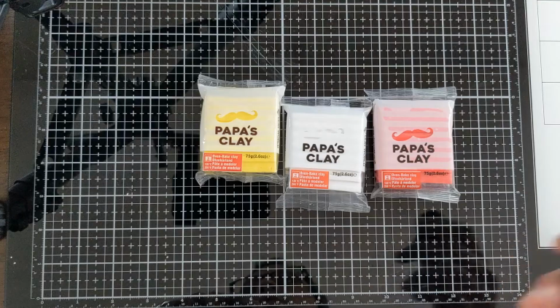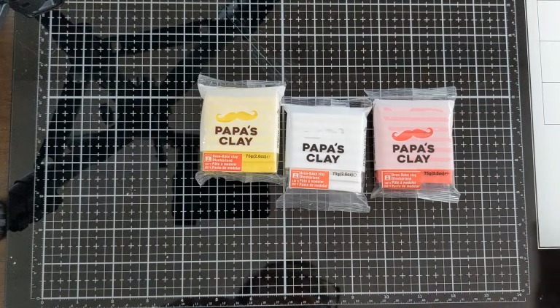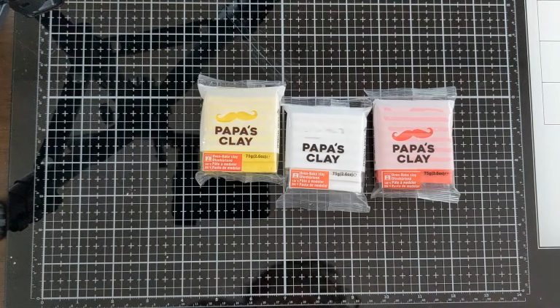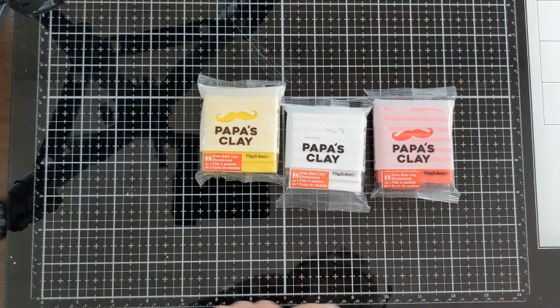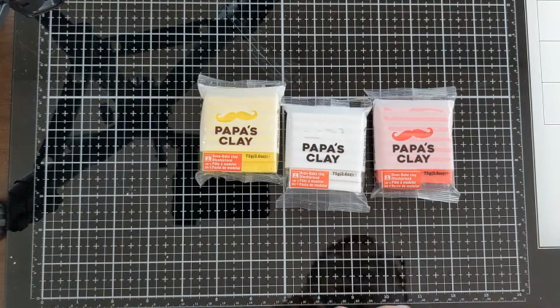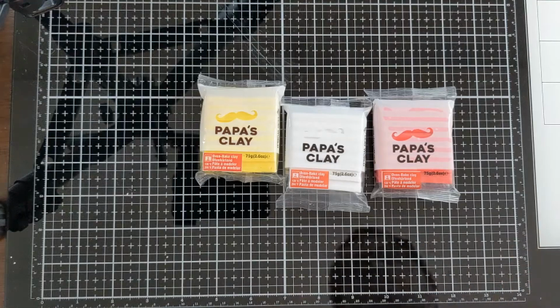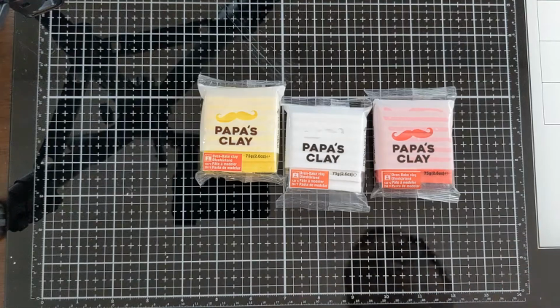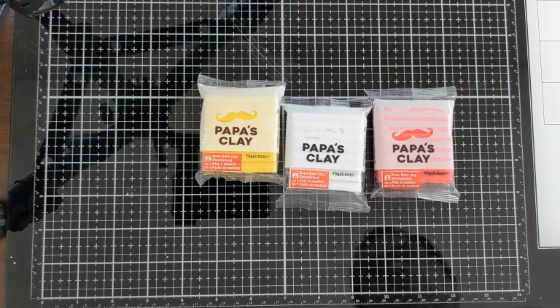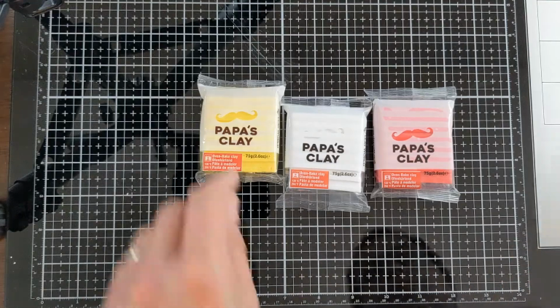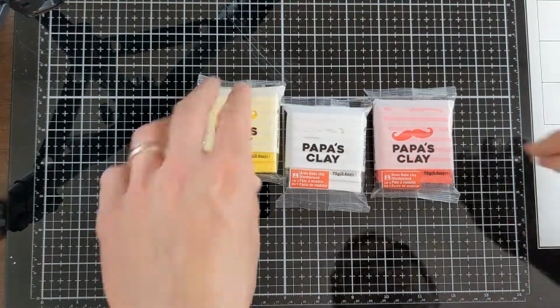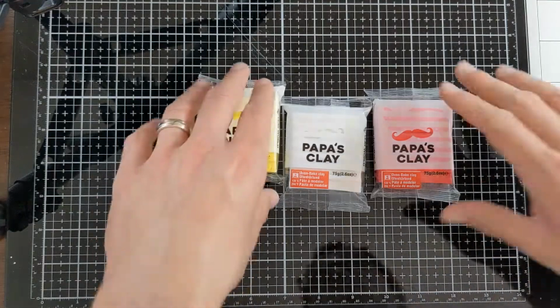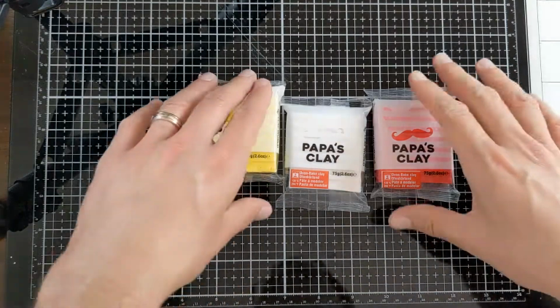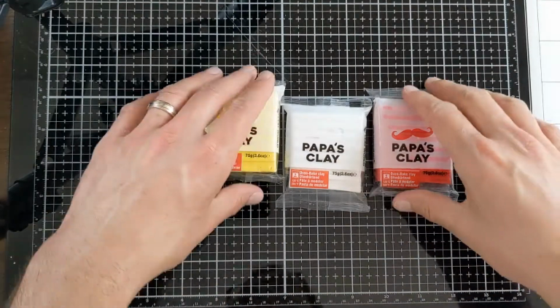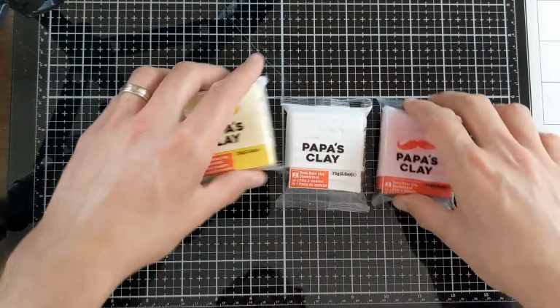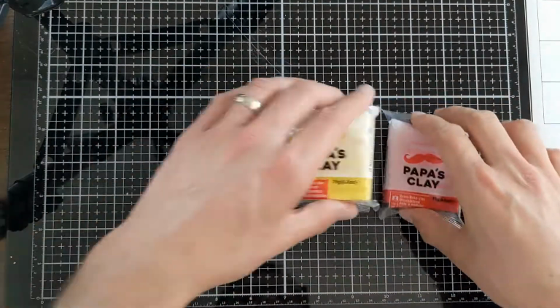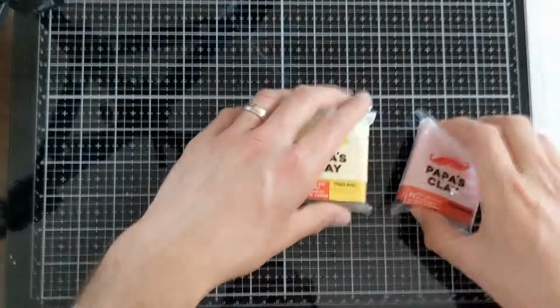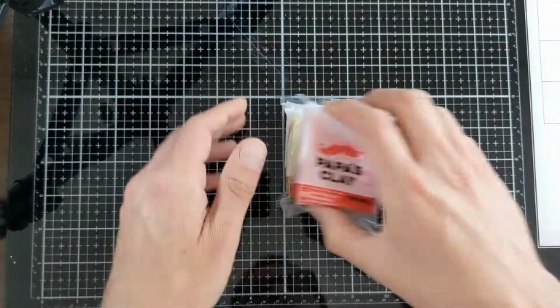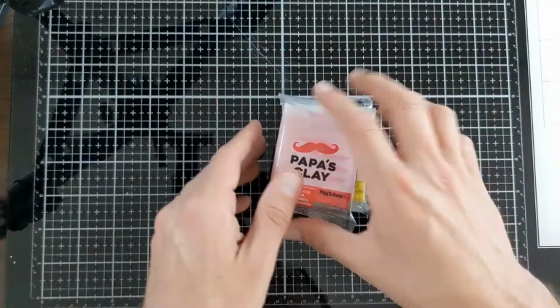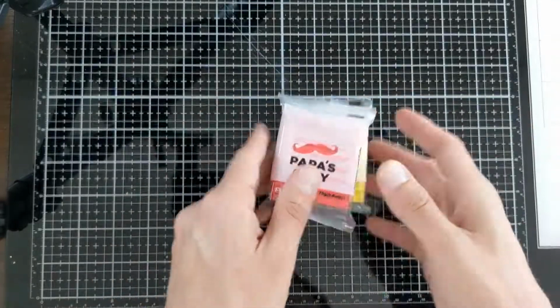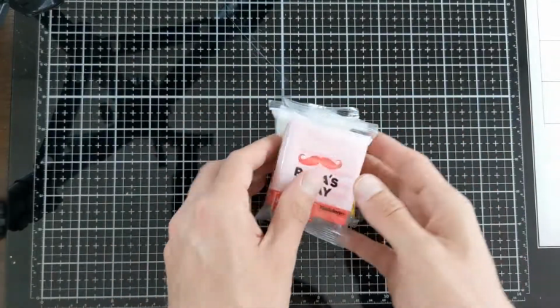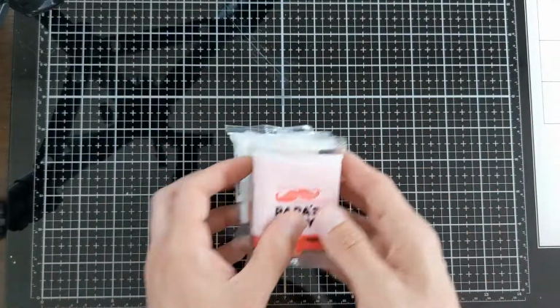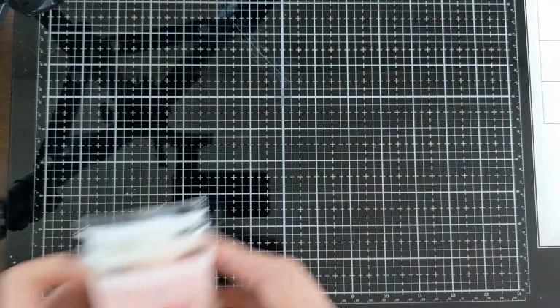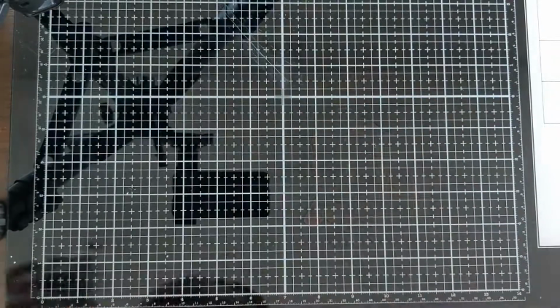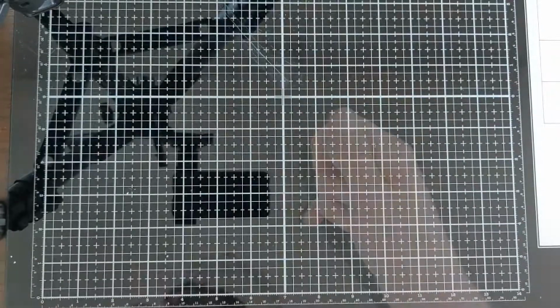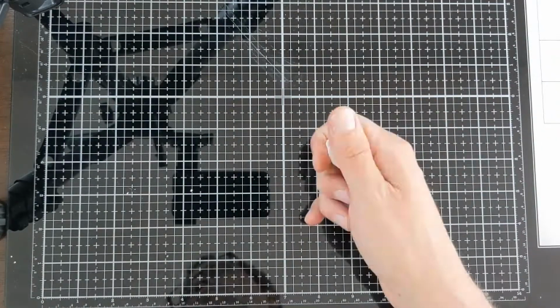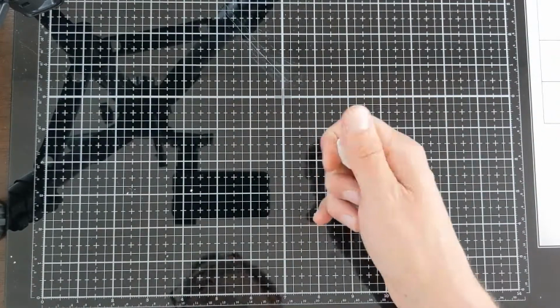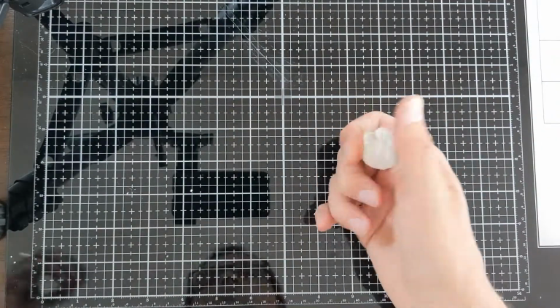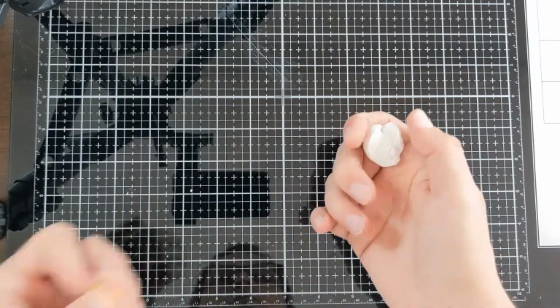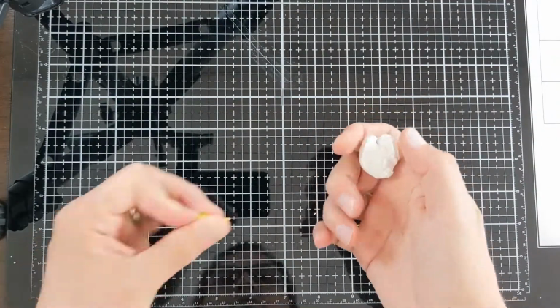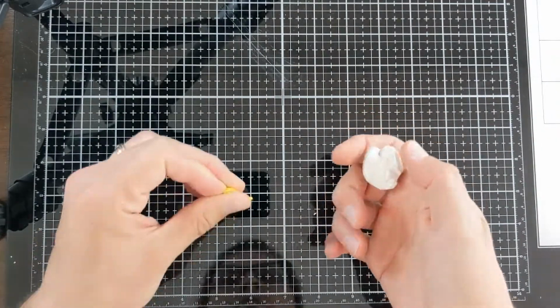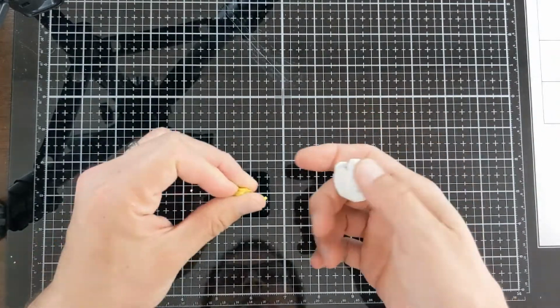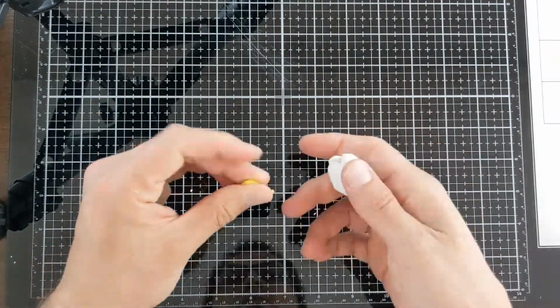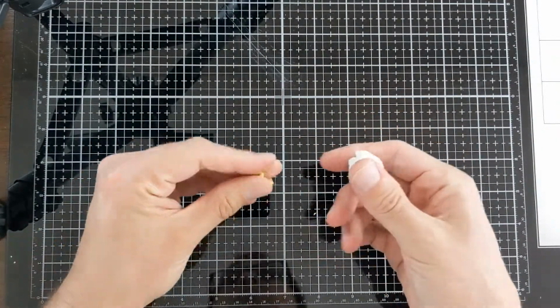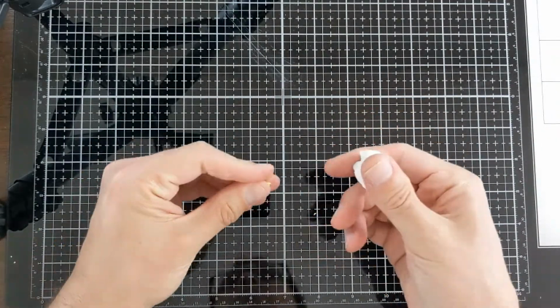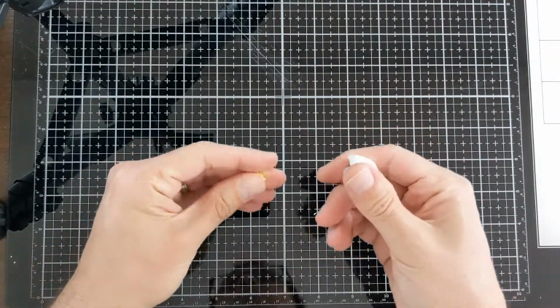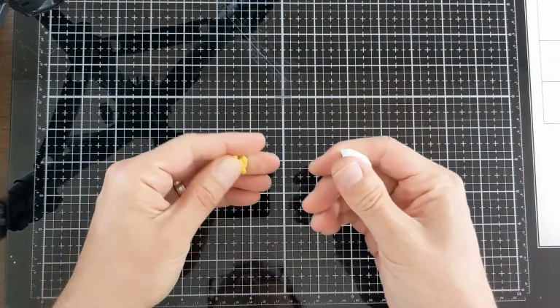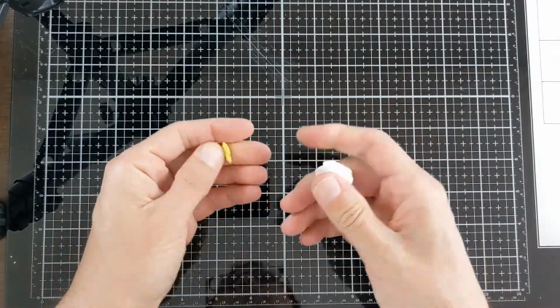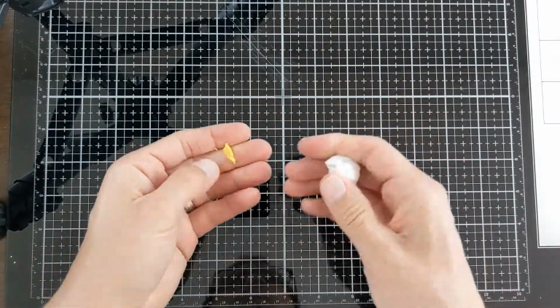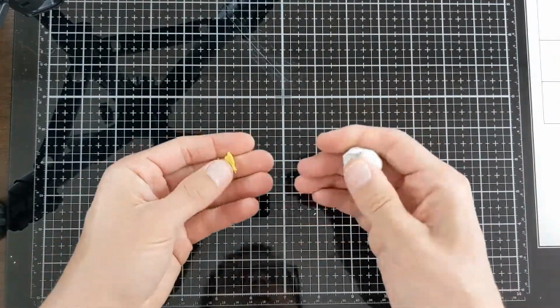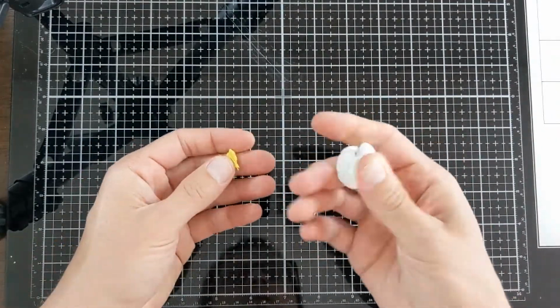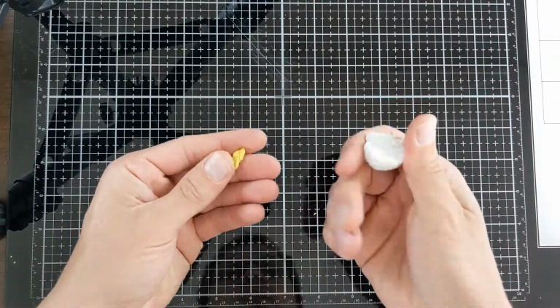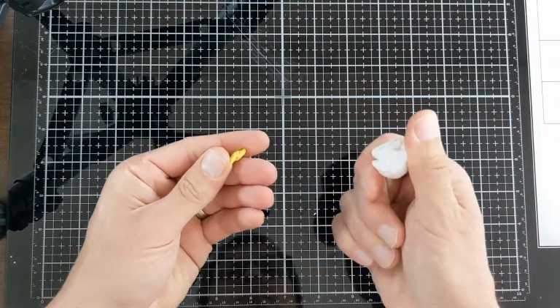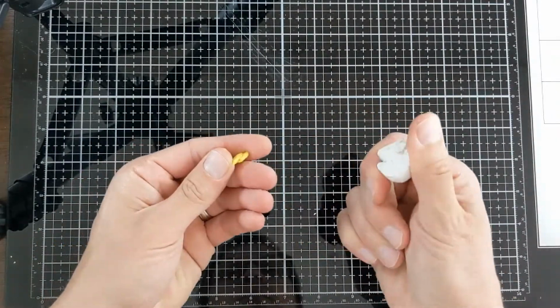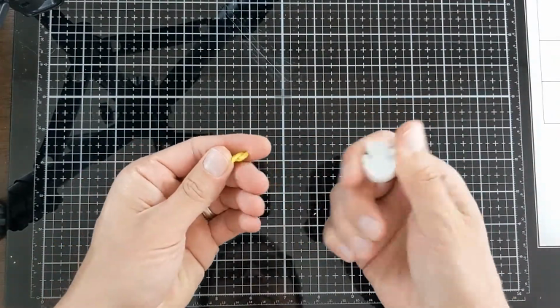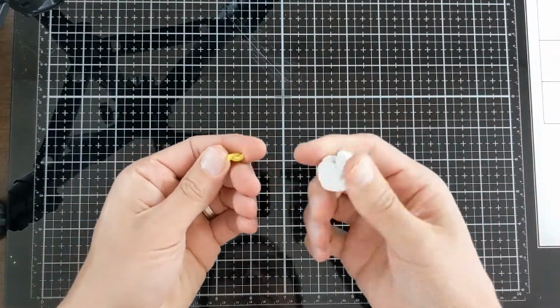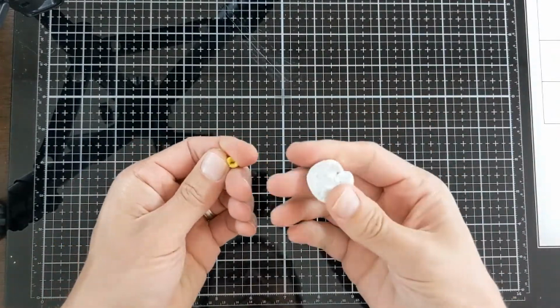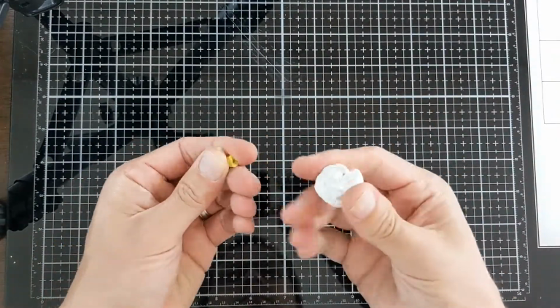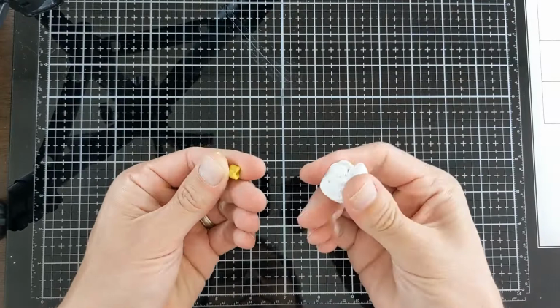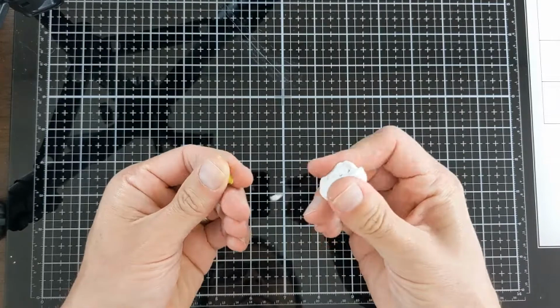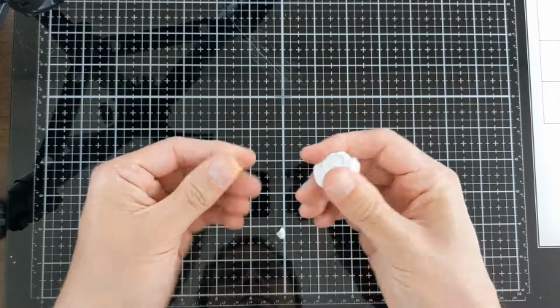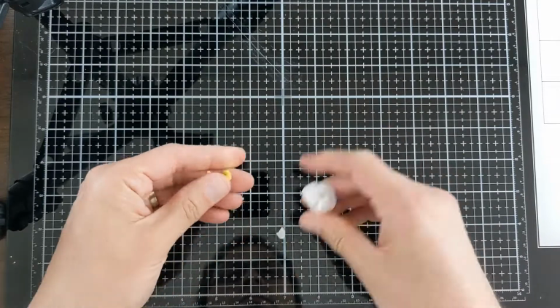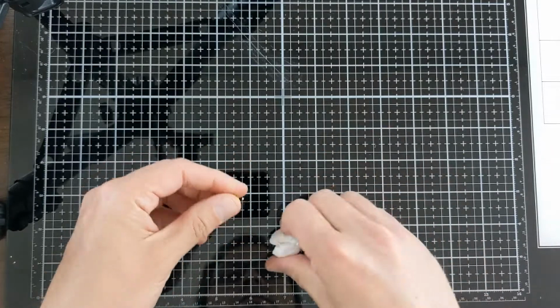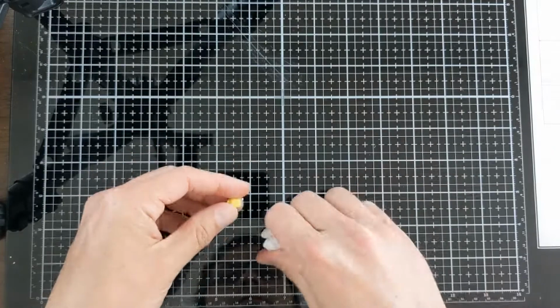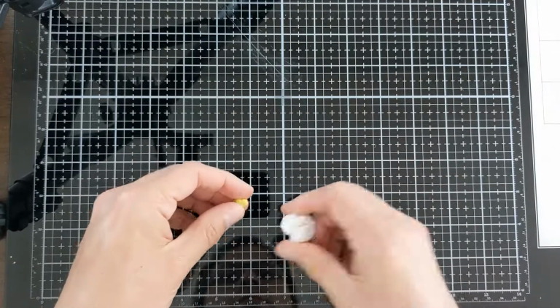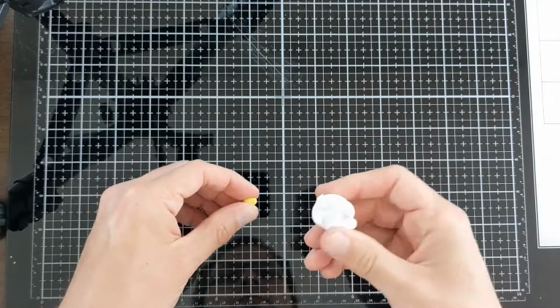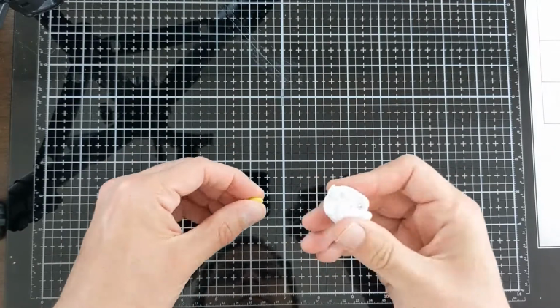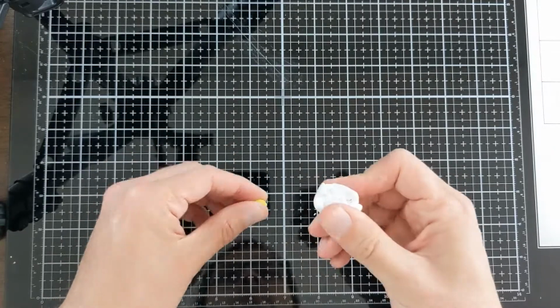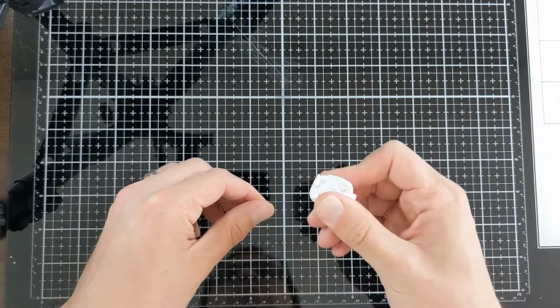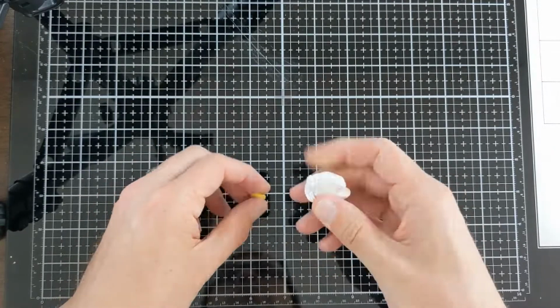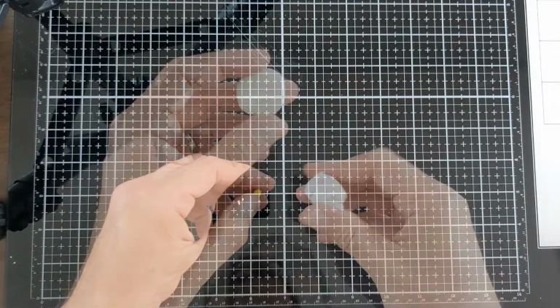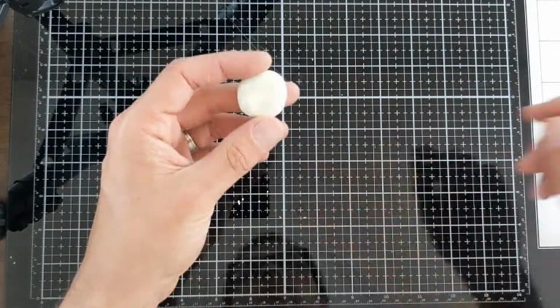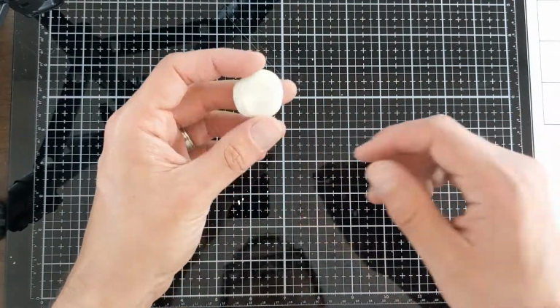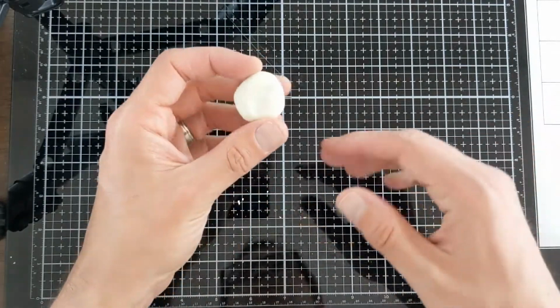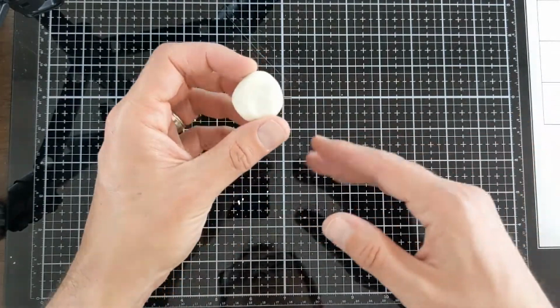Hey everybody! In this Papa's Clay tutorial, I'm going to show you how to make a mushroom out of three colors: red, yellow, and white.